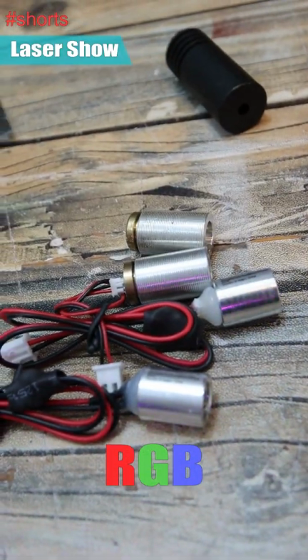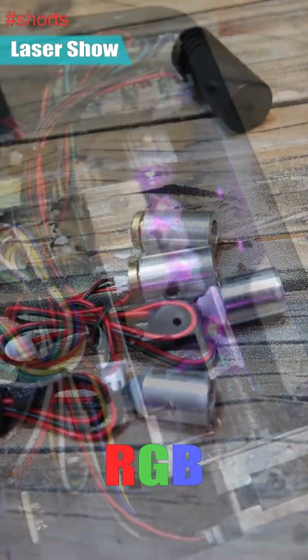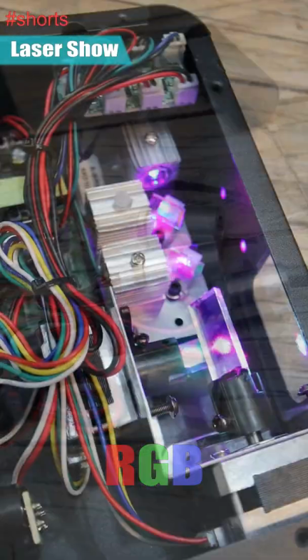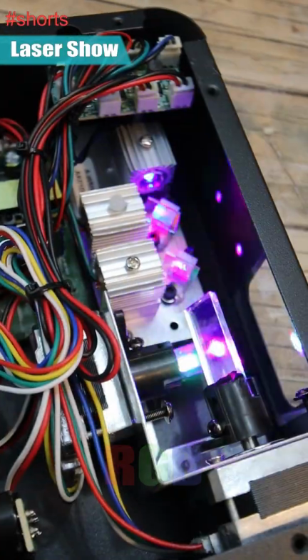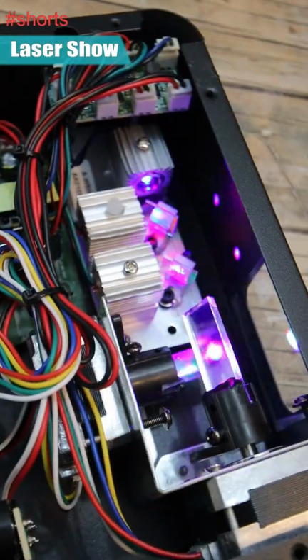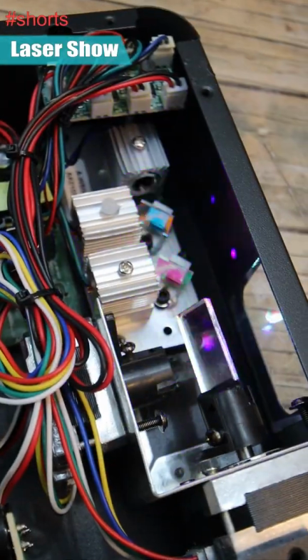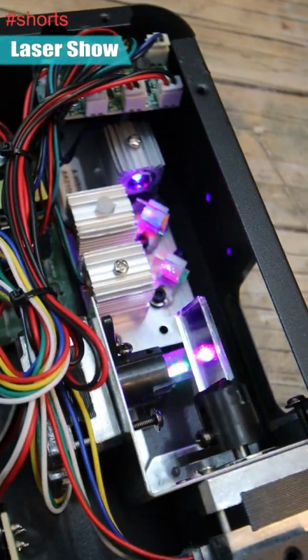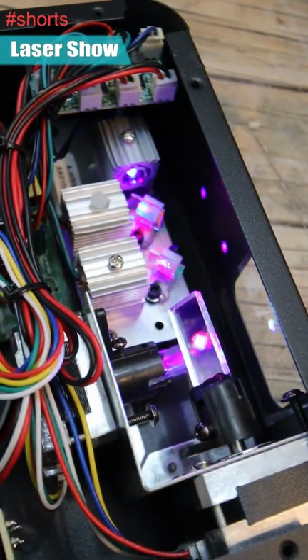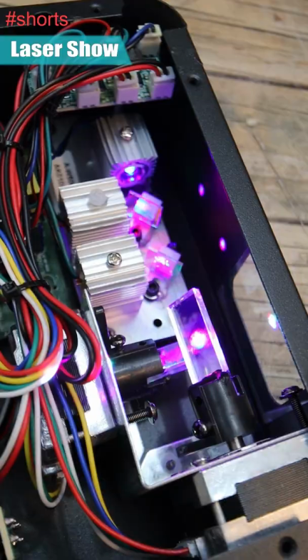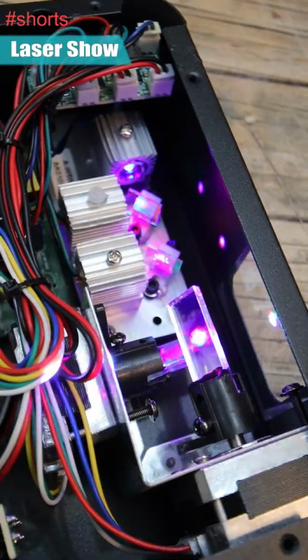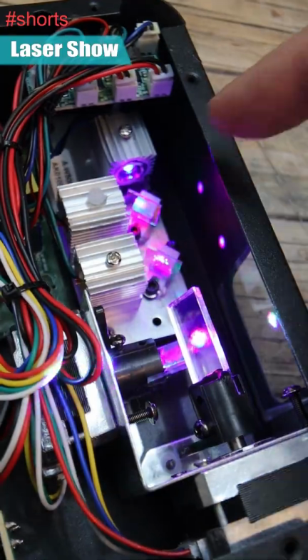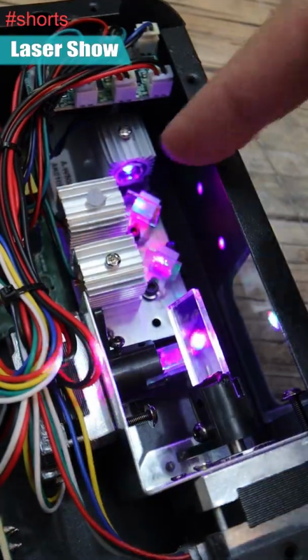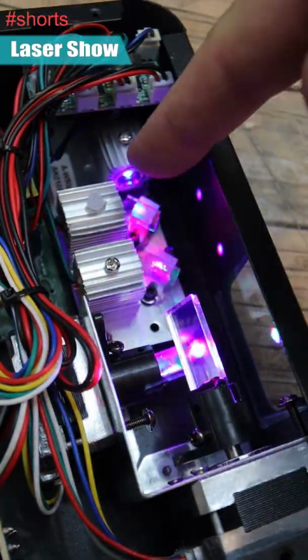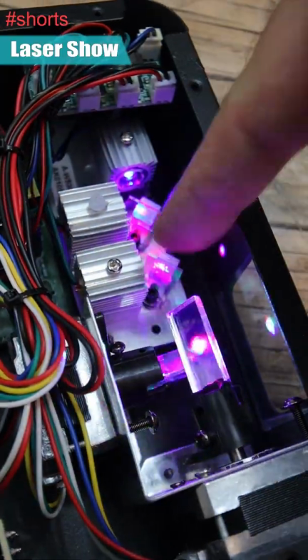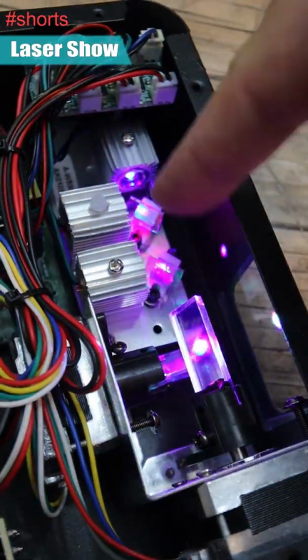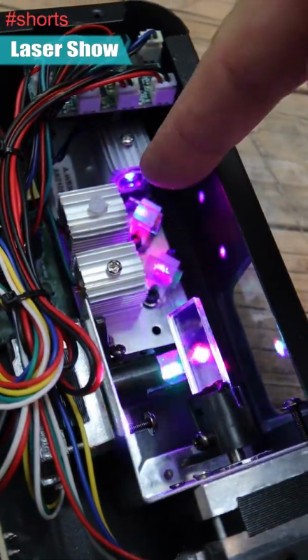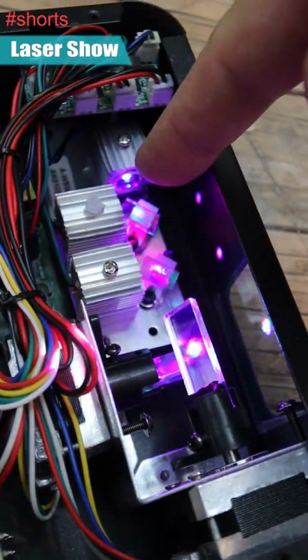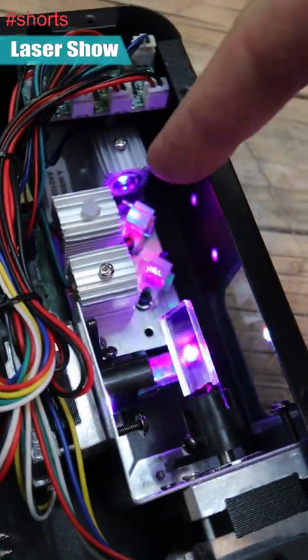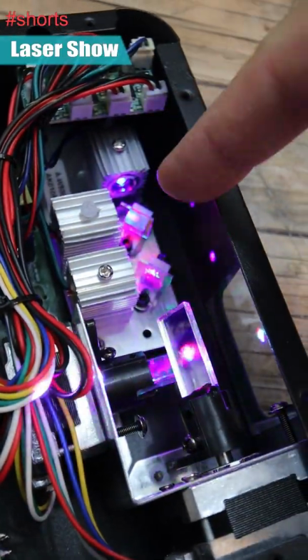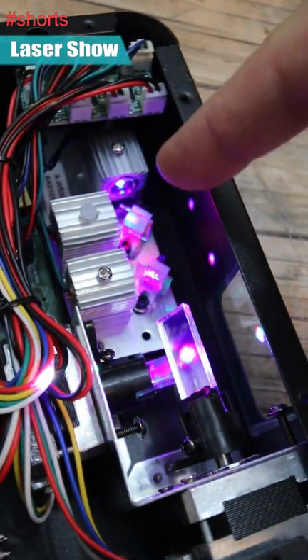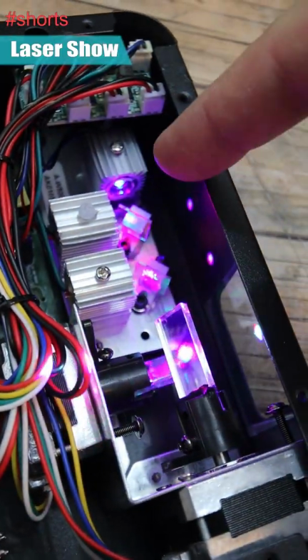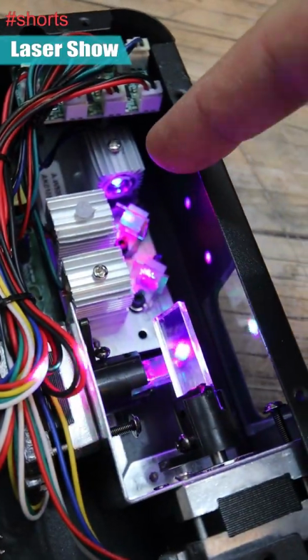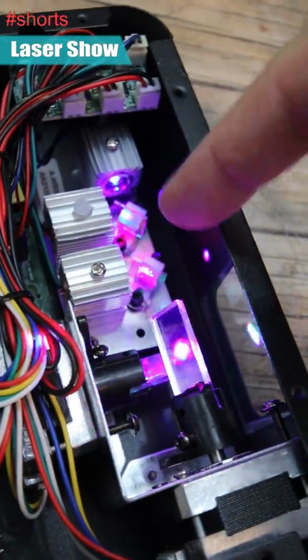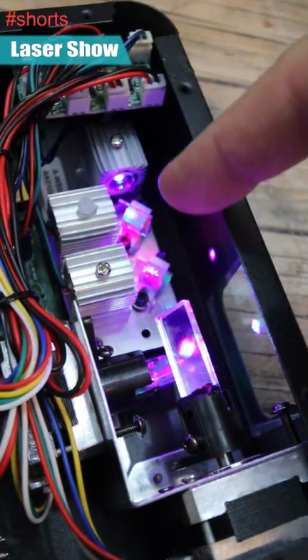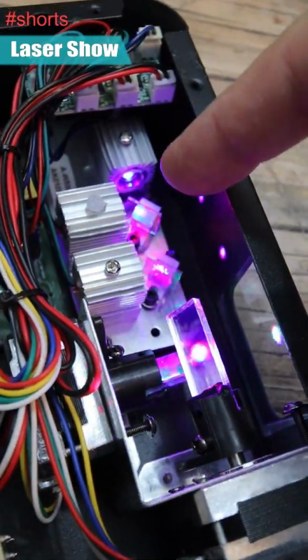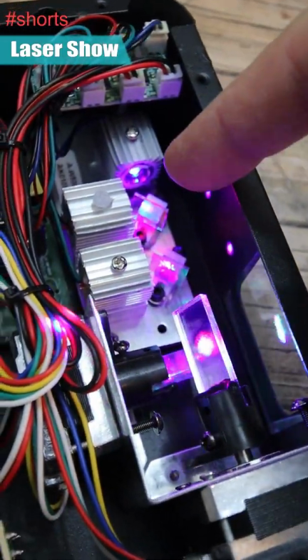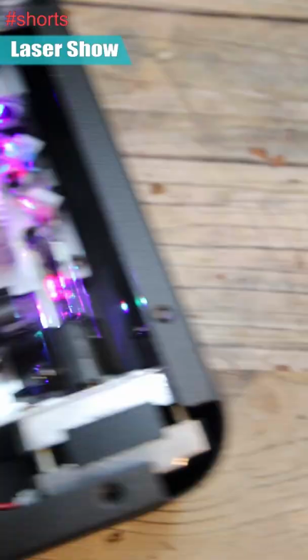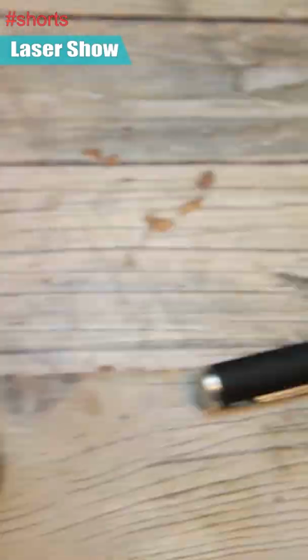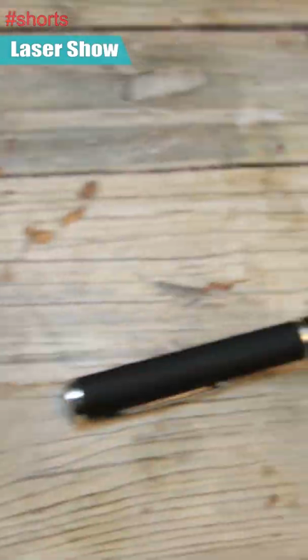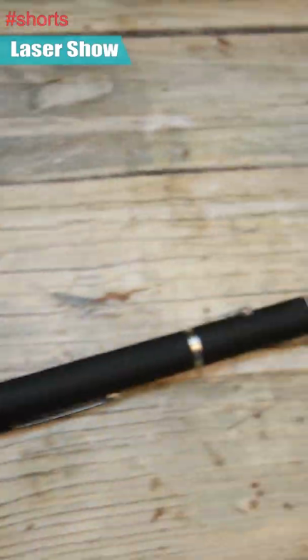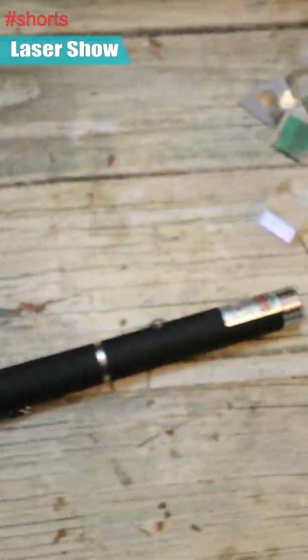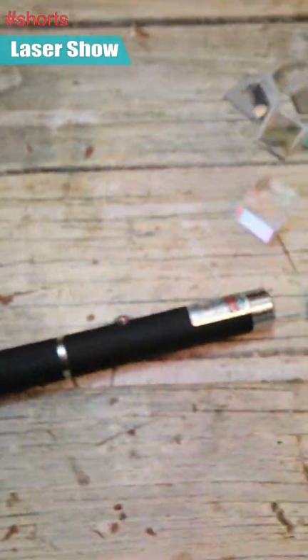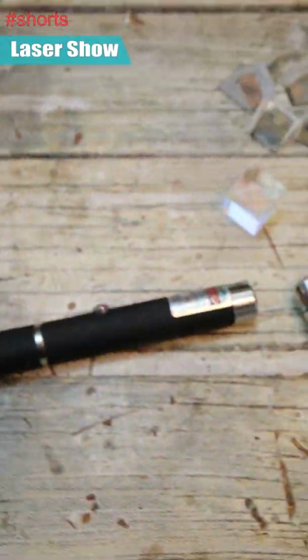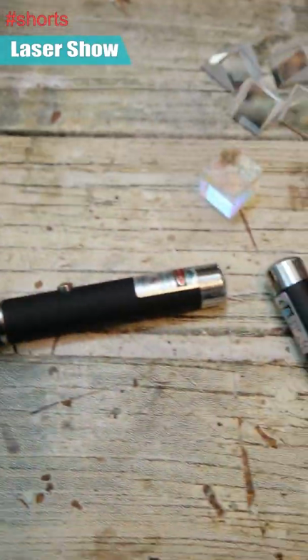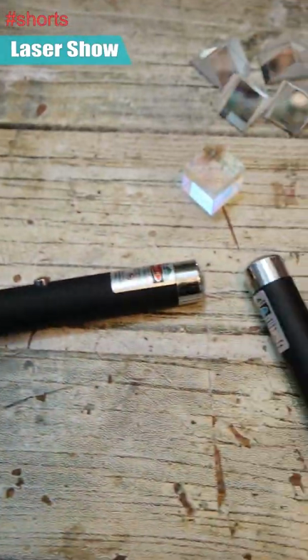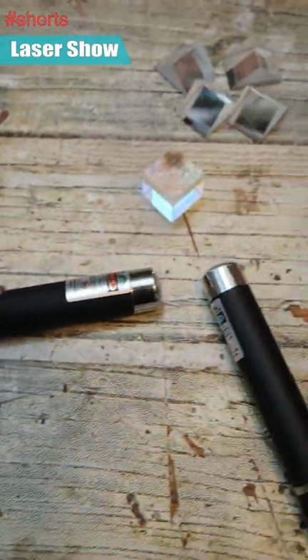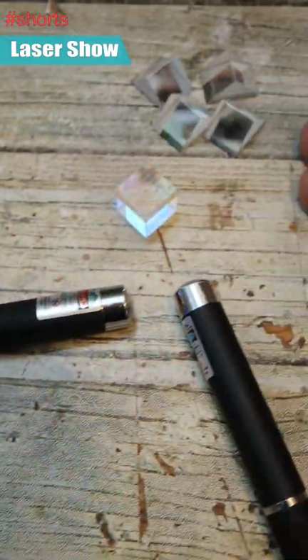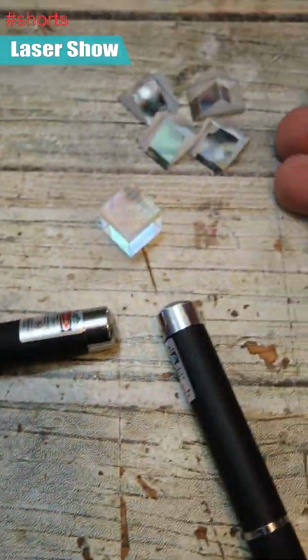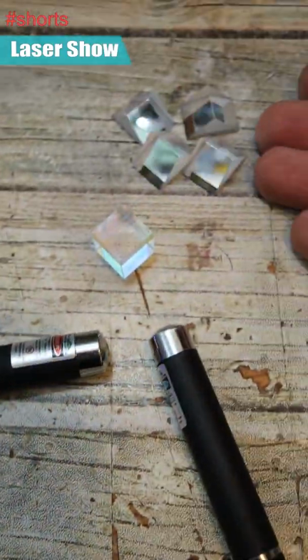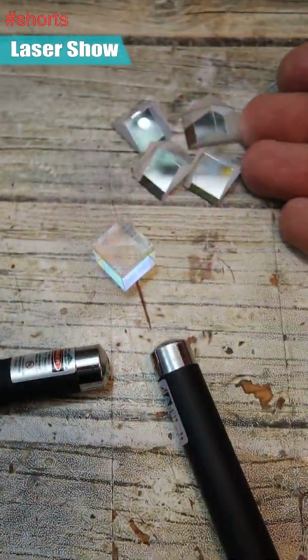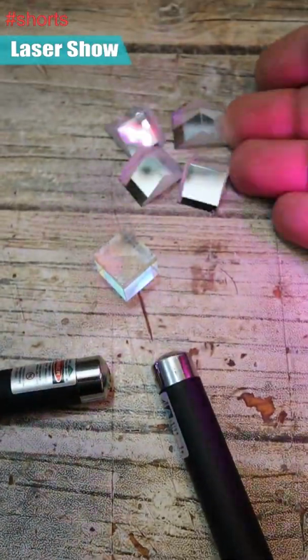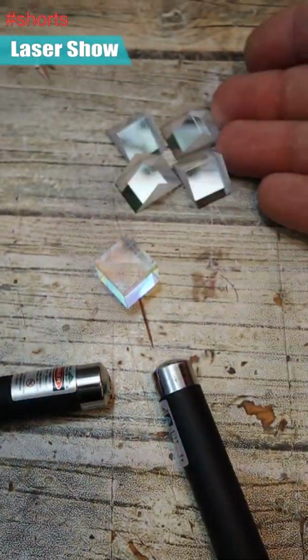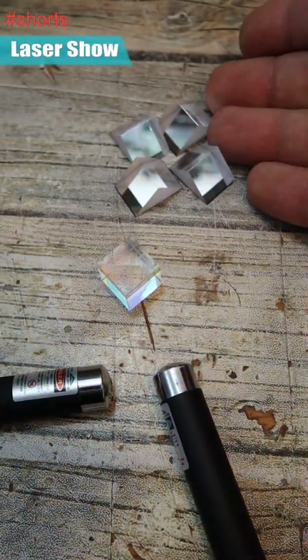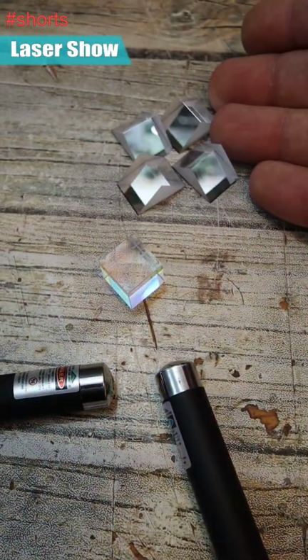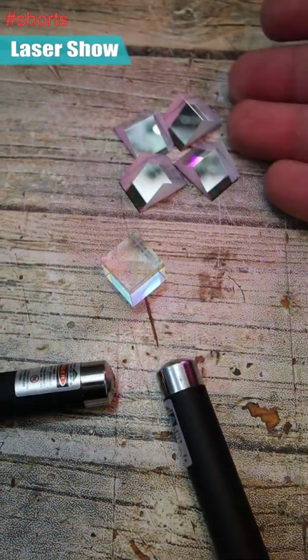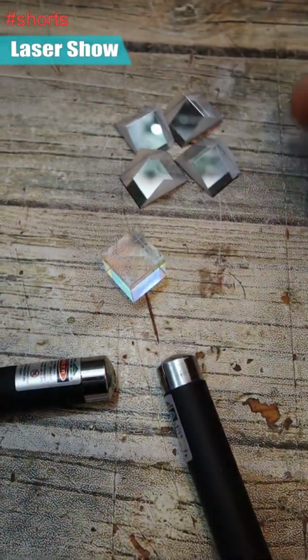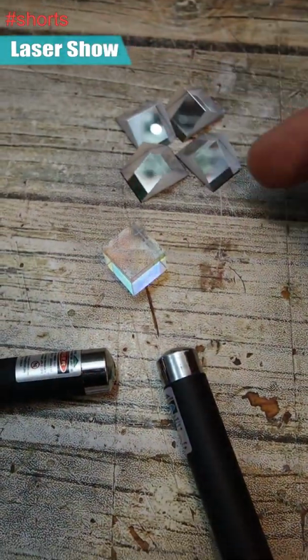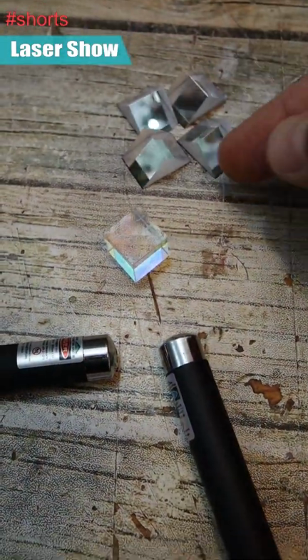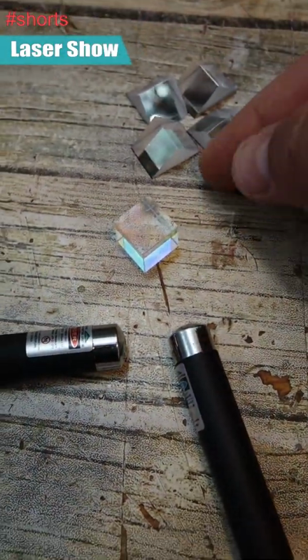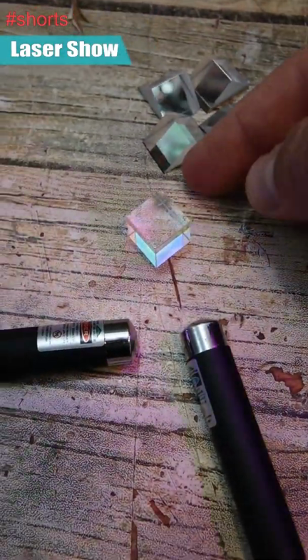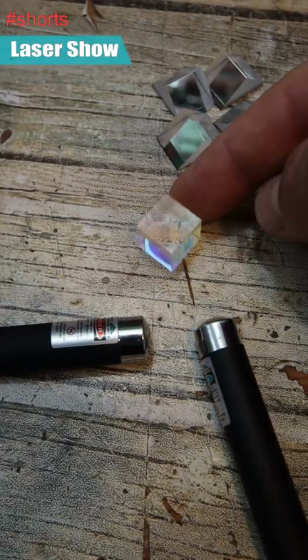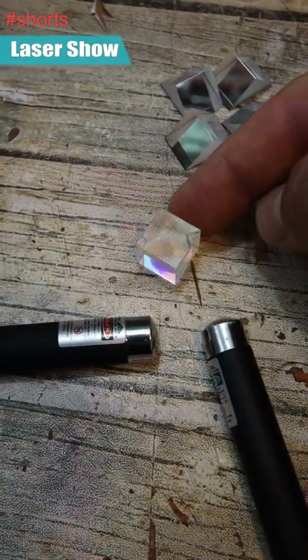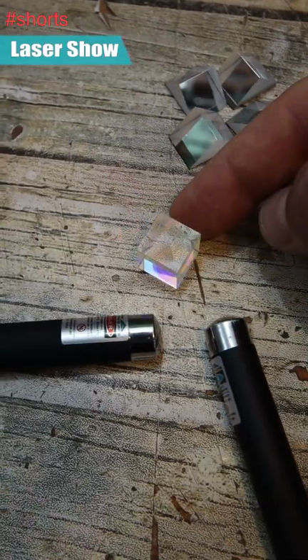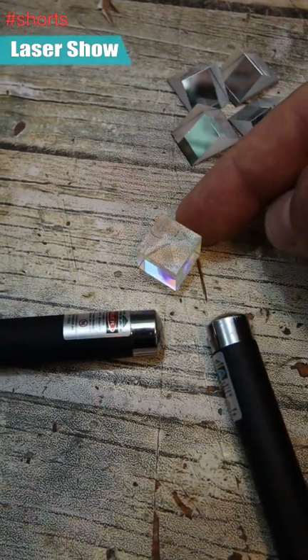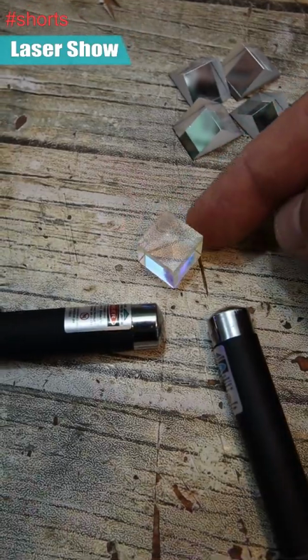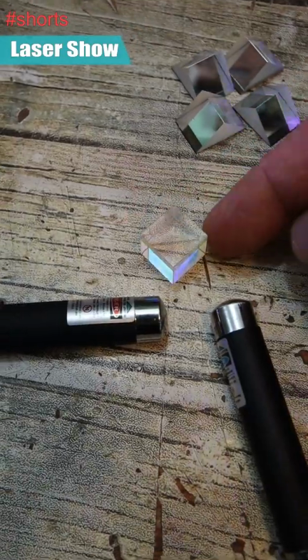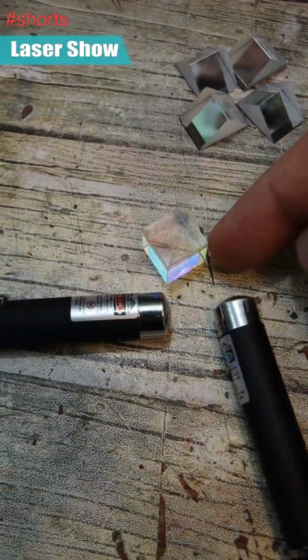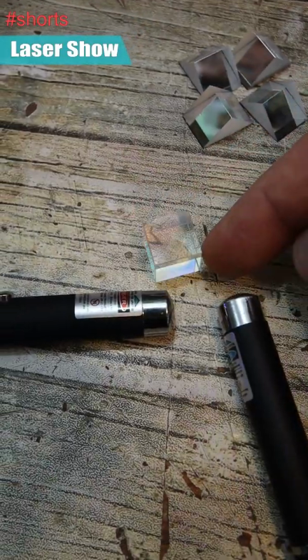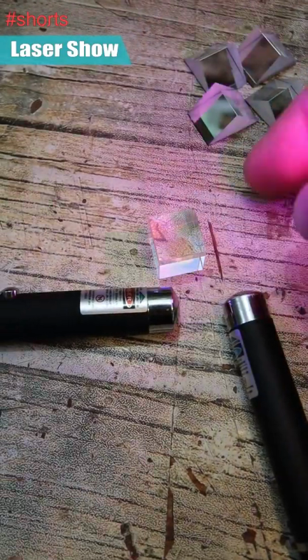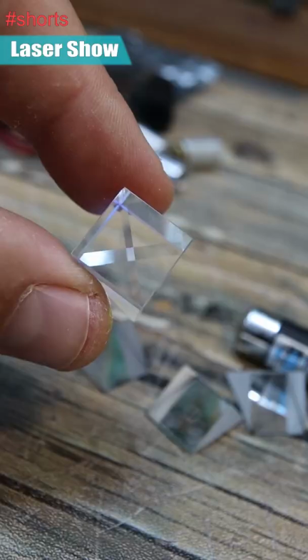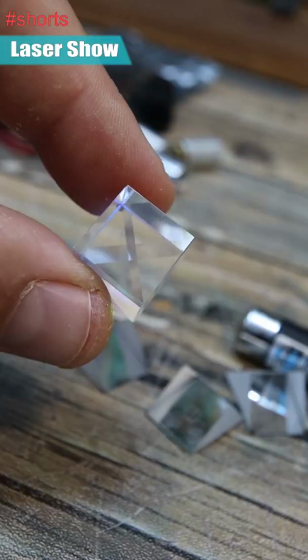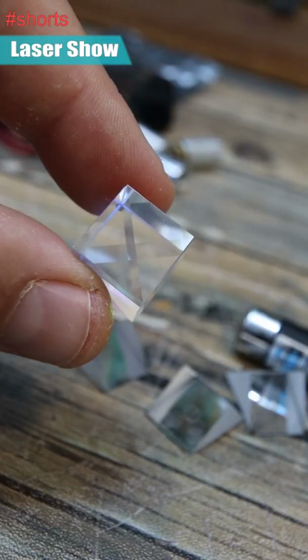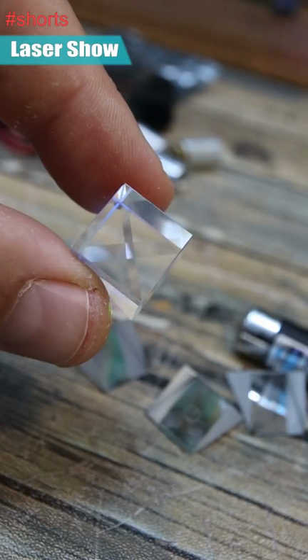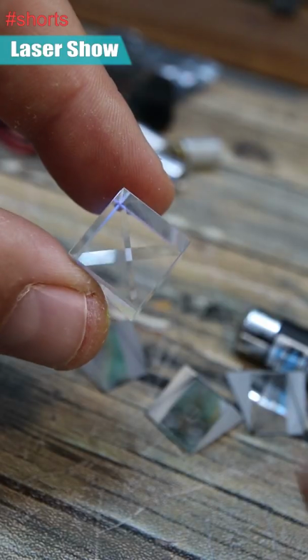The next parts we can see are these parts here, and these are some prisms. I bought some prisms, but this one is the special one — as you can see.